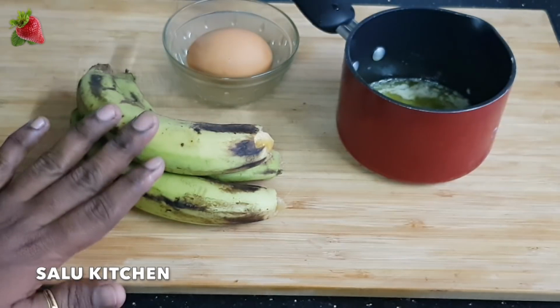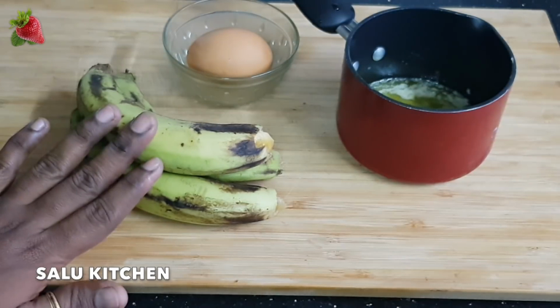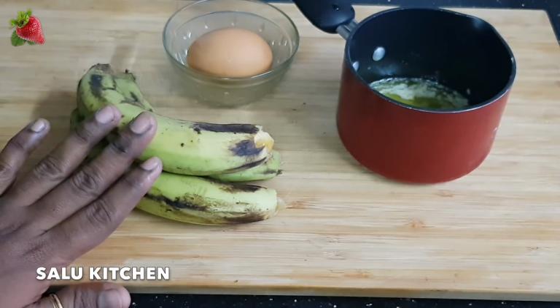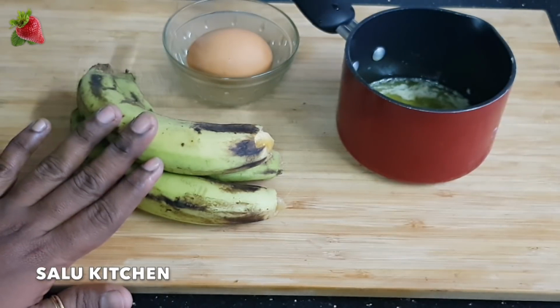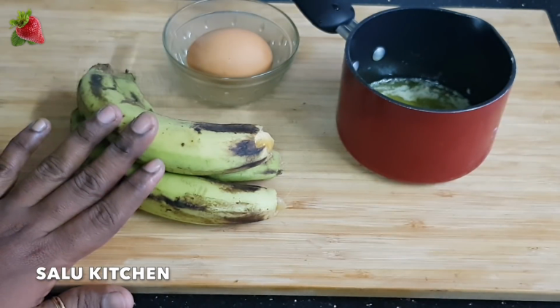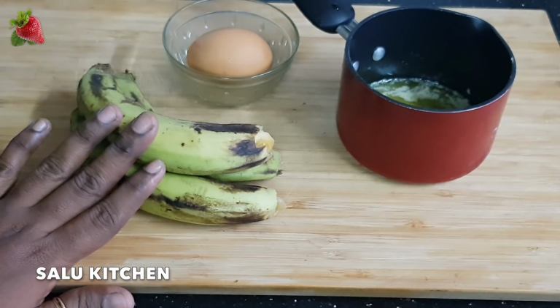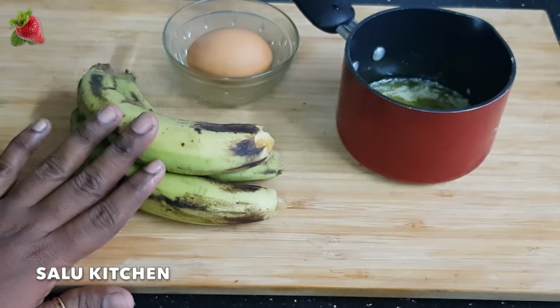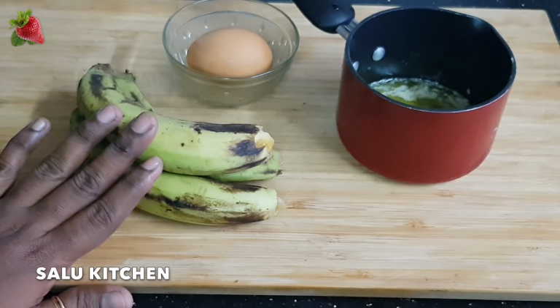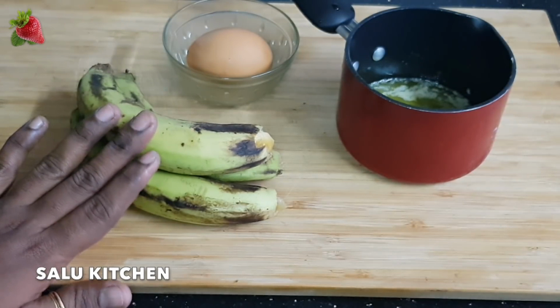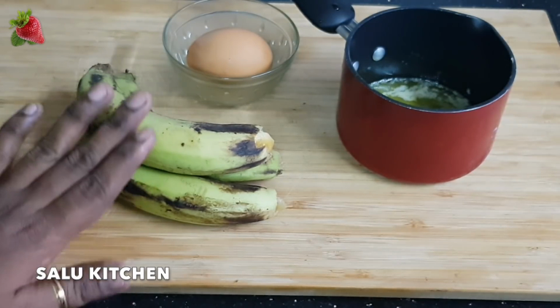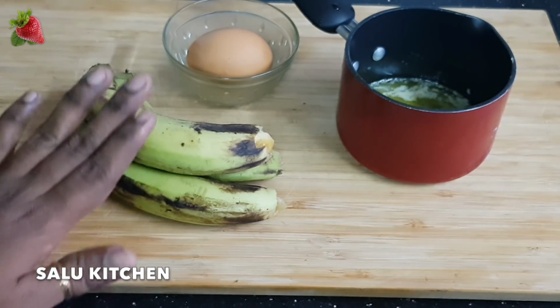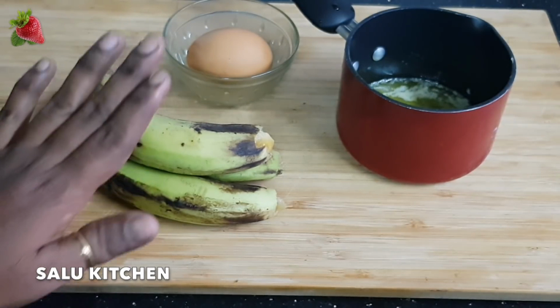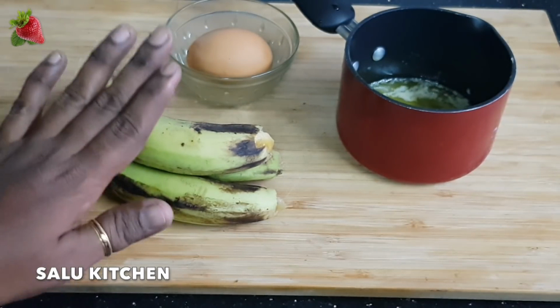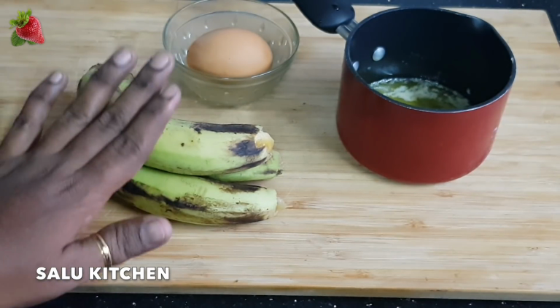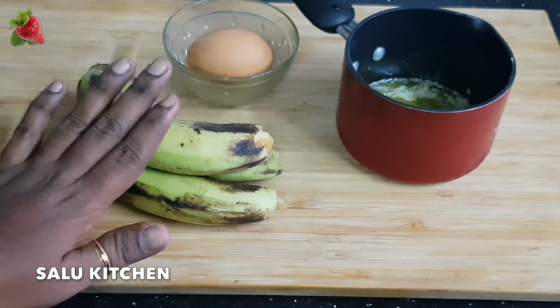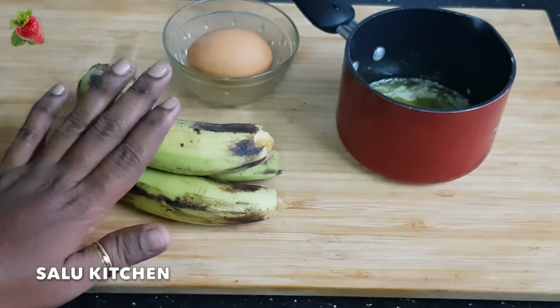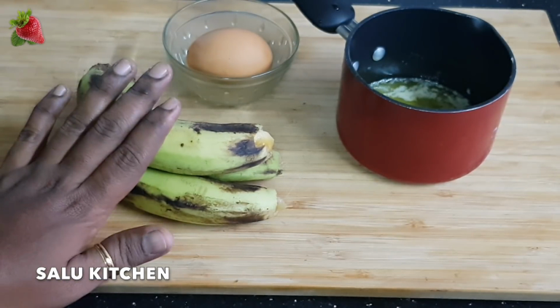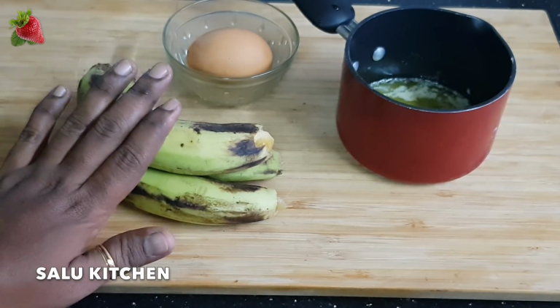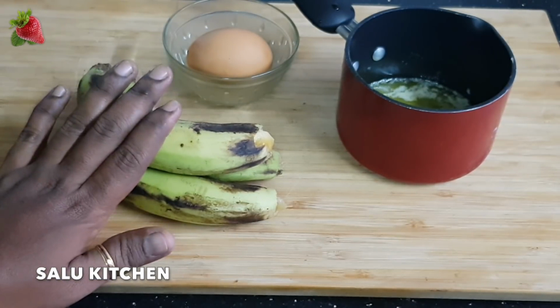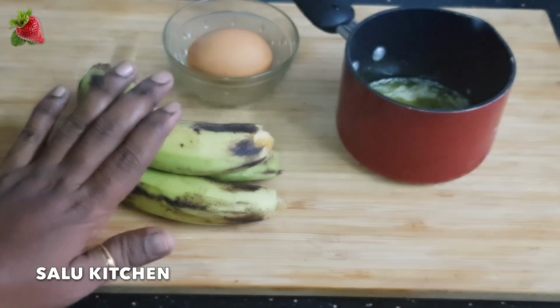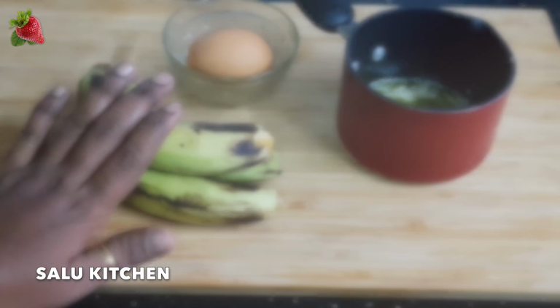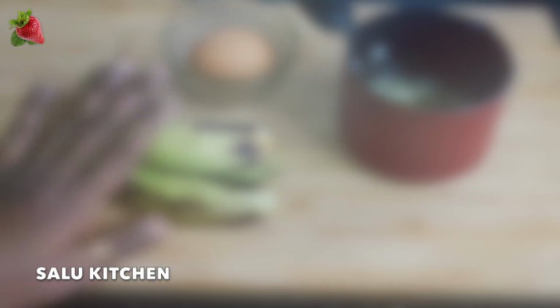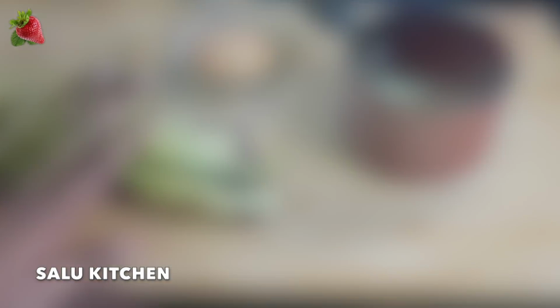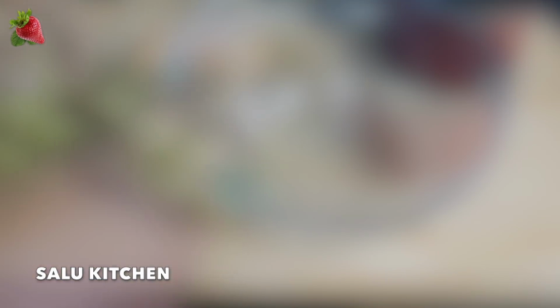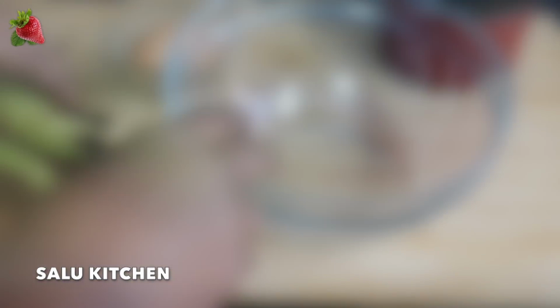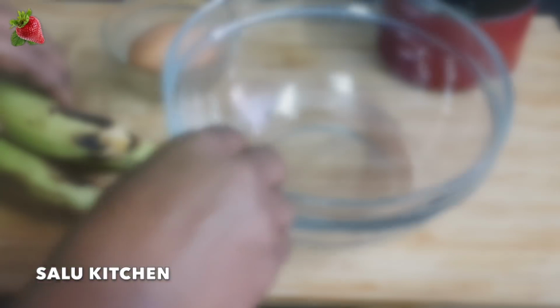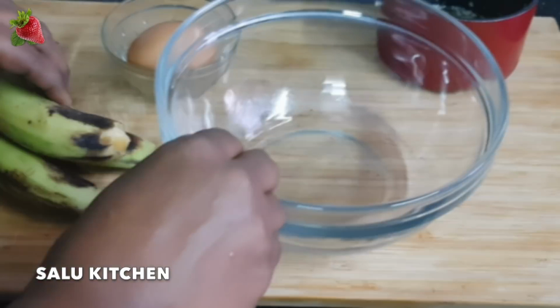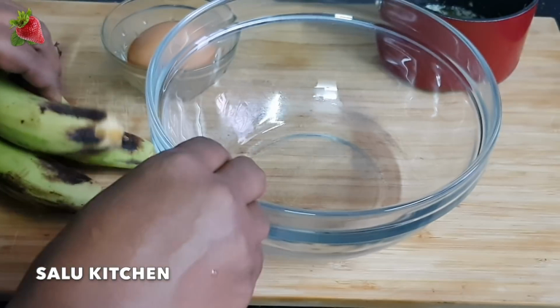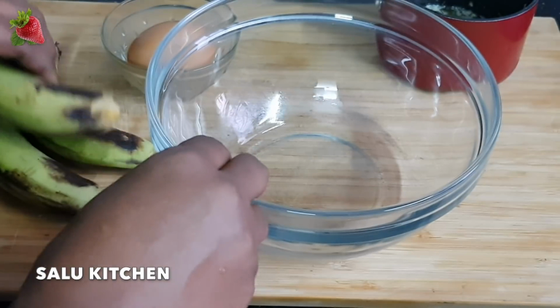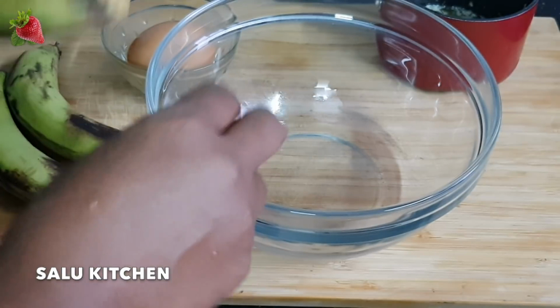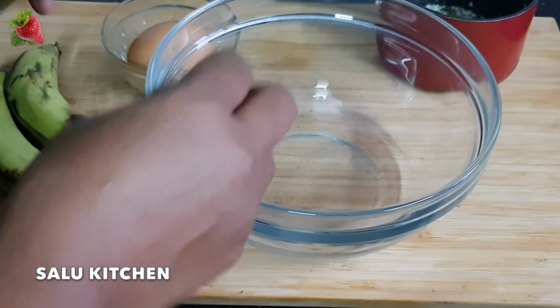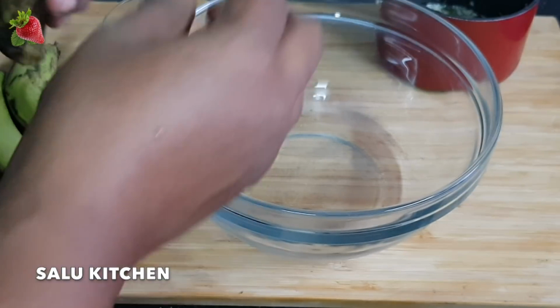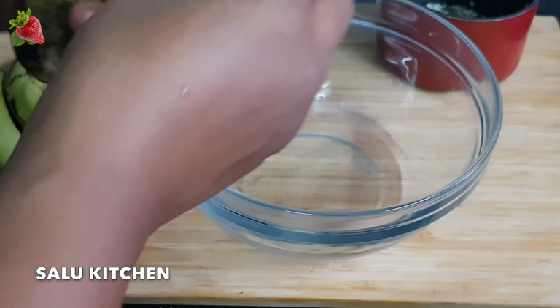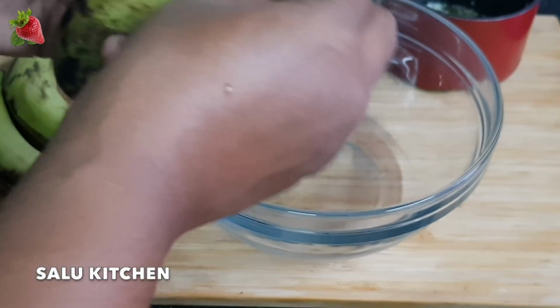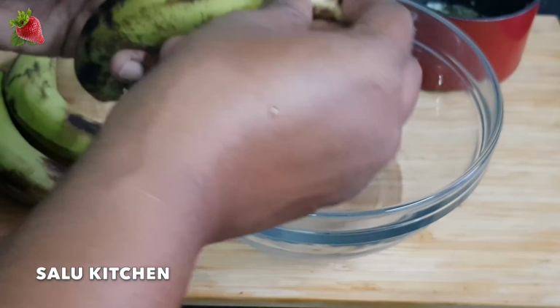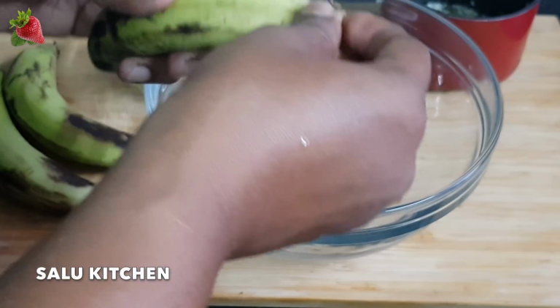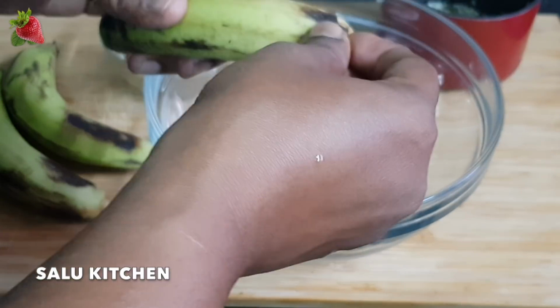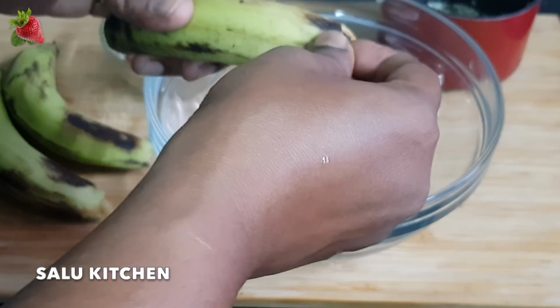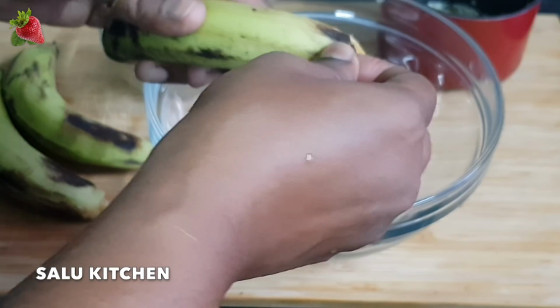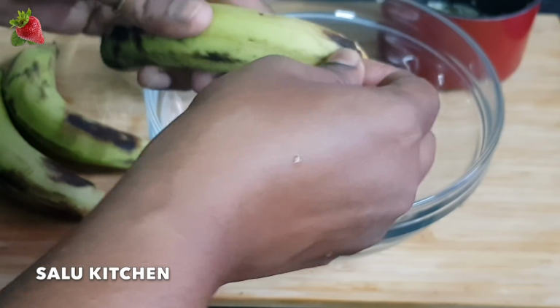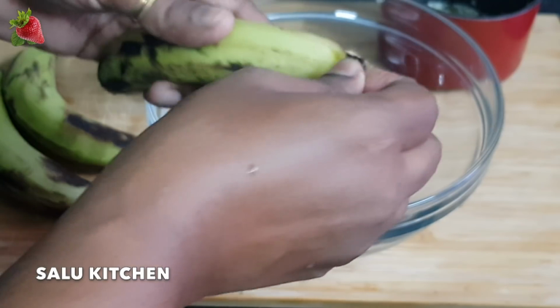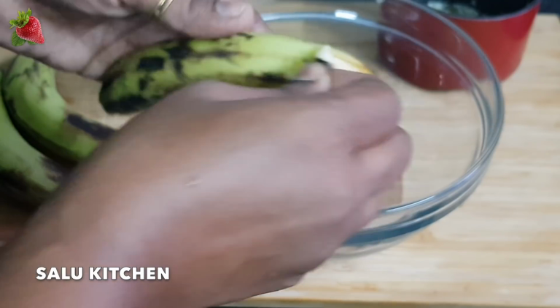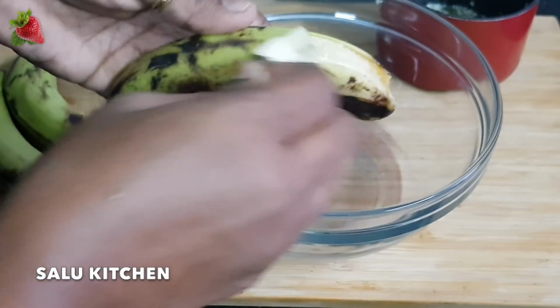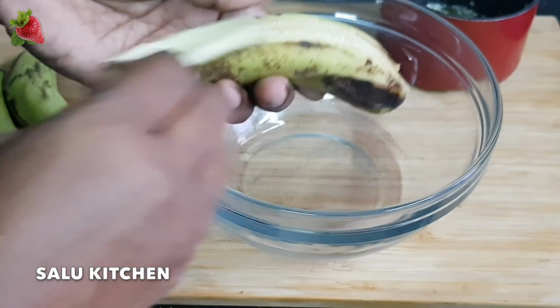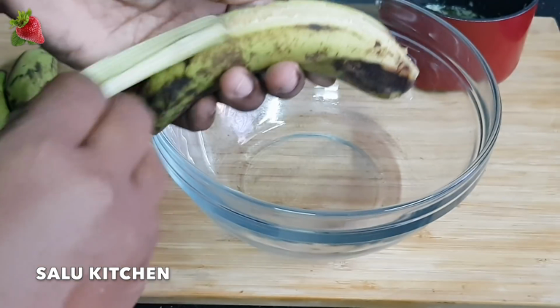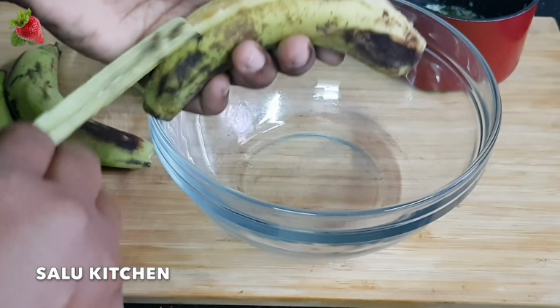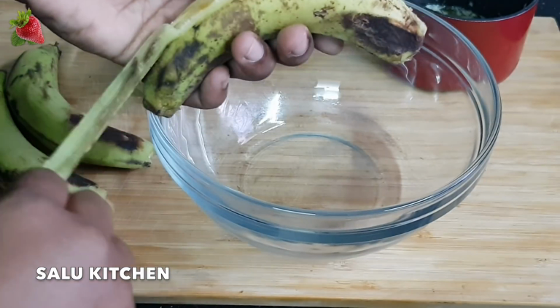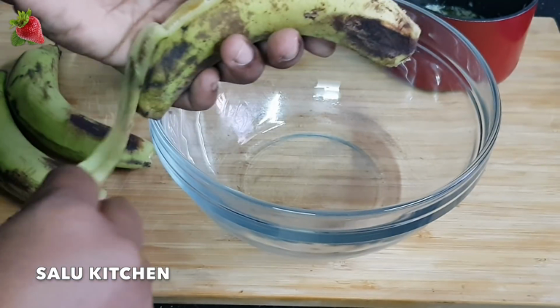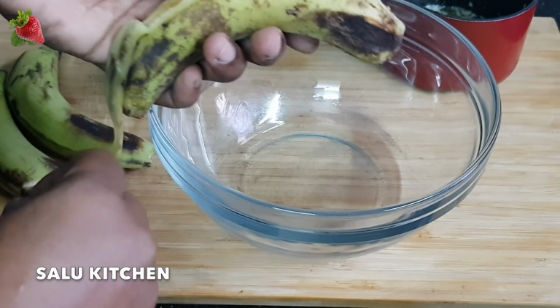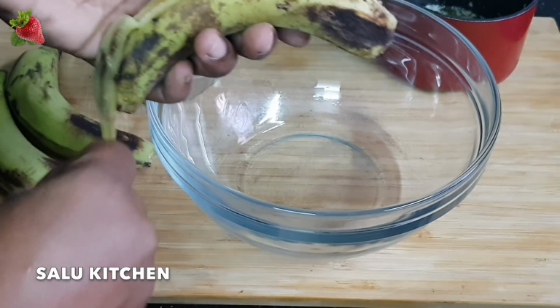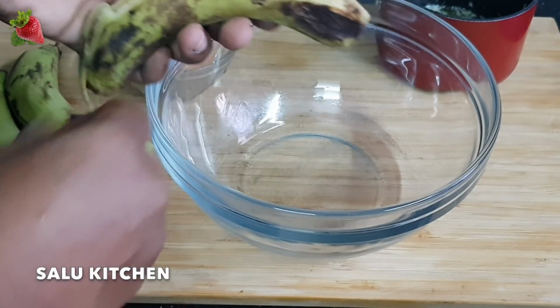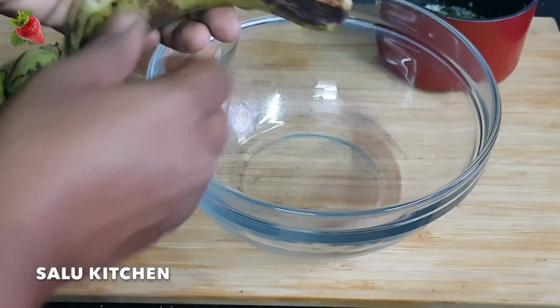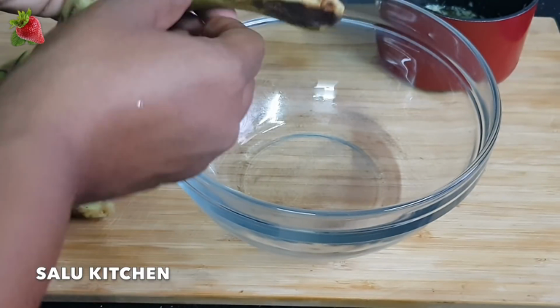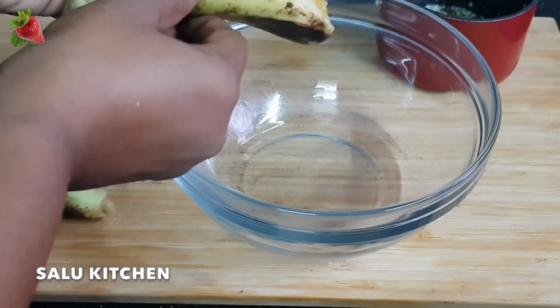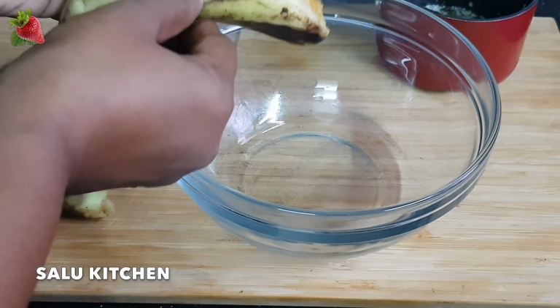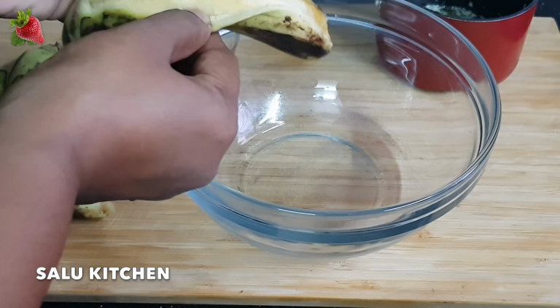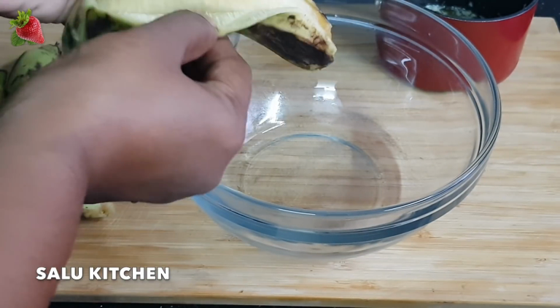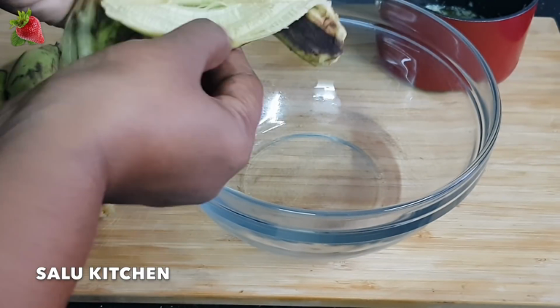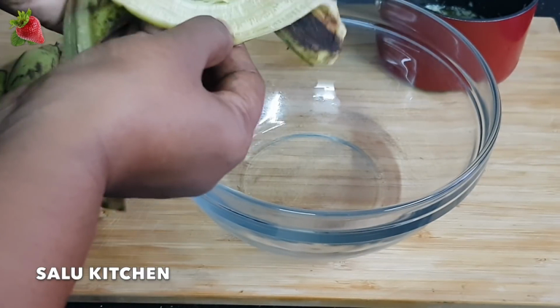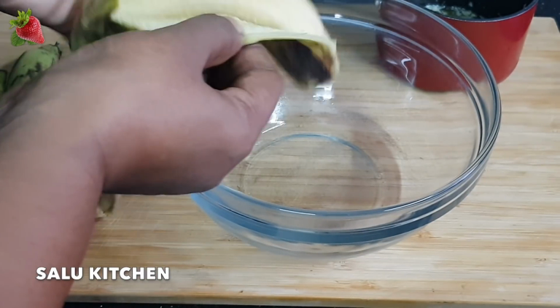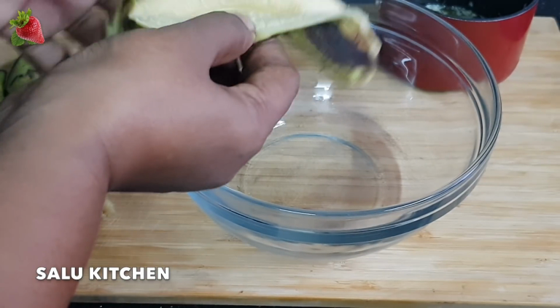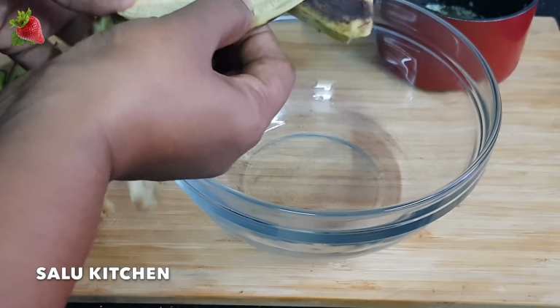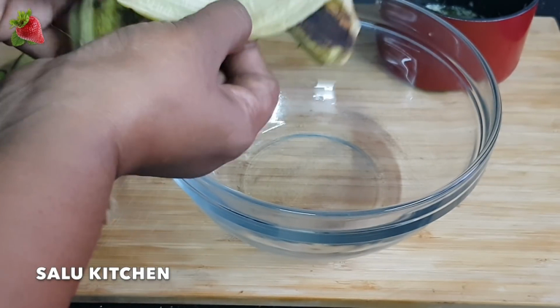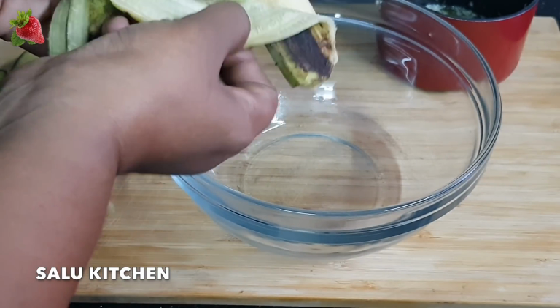I will mix it. Put a bowl in a bowl. Let's add some ingredients.